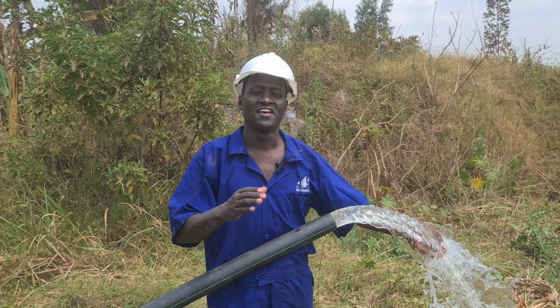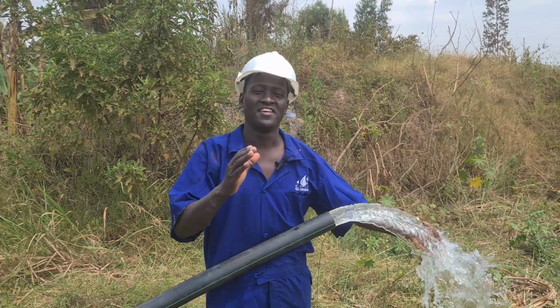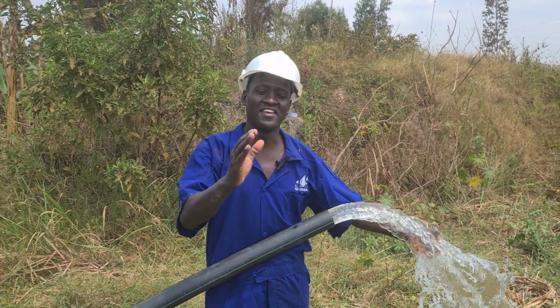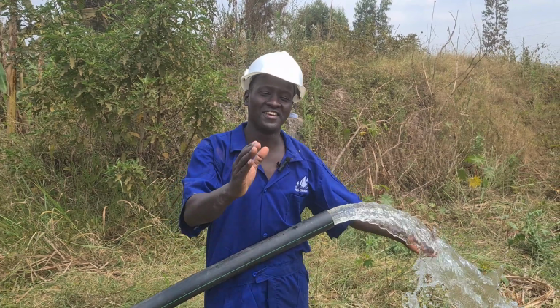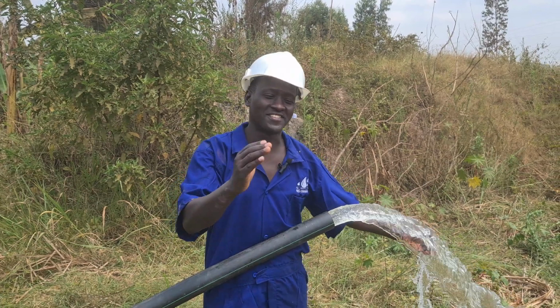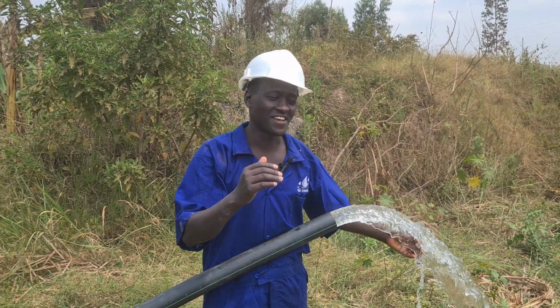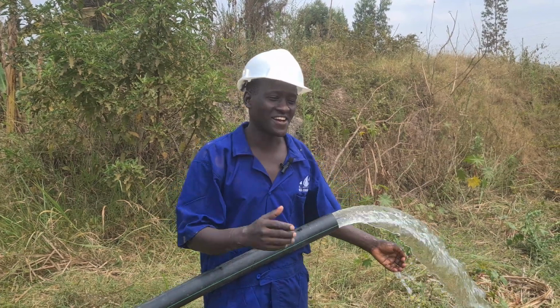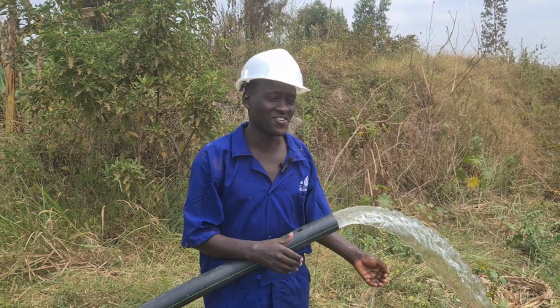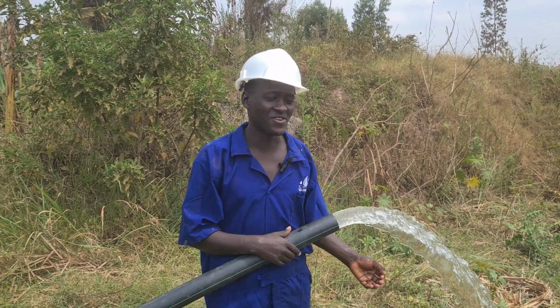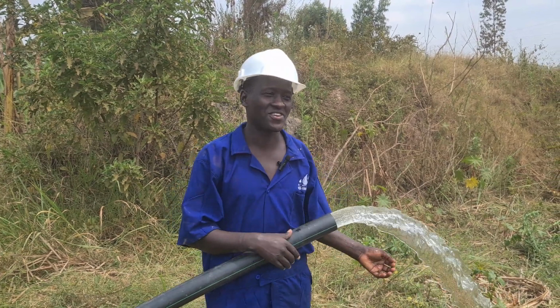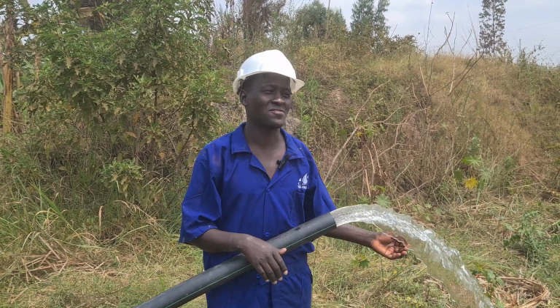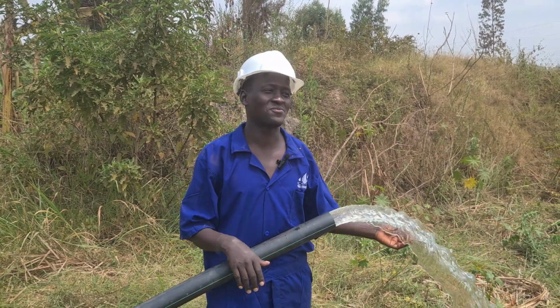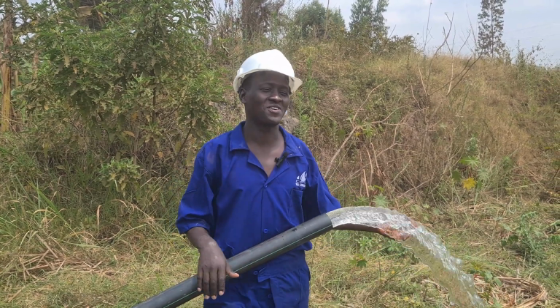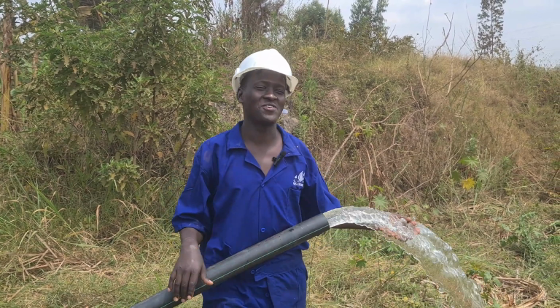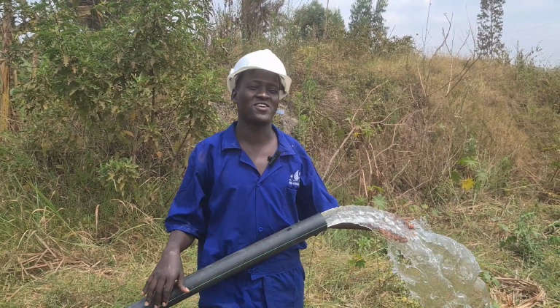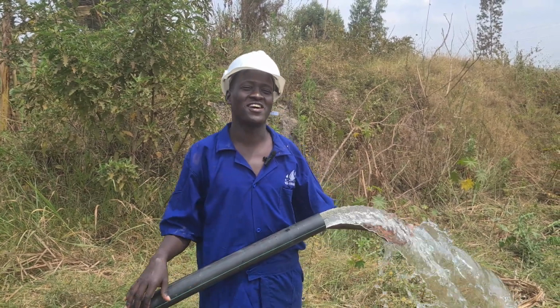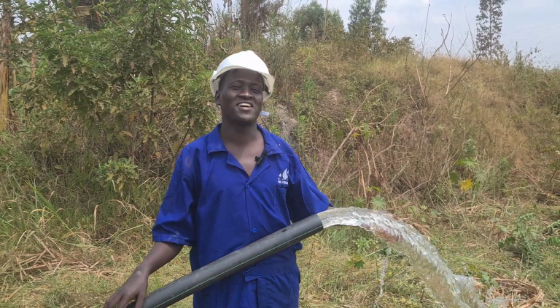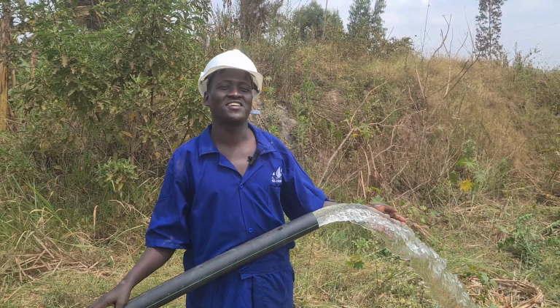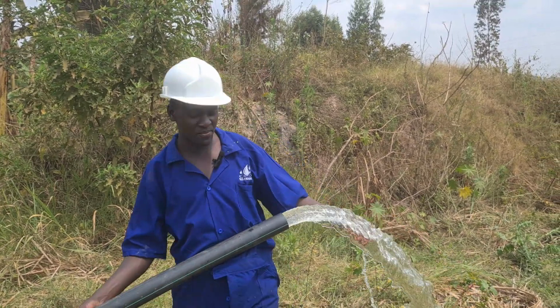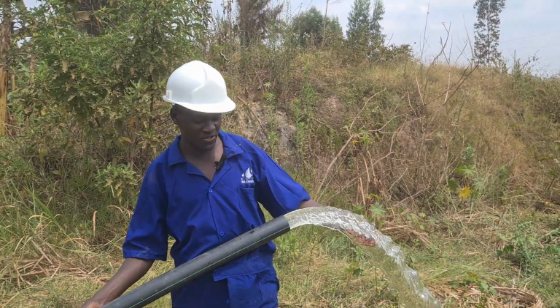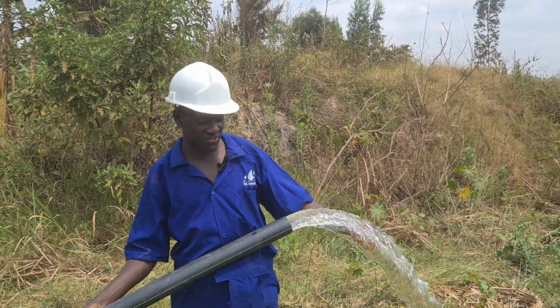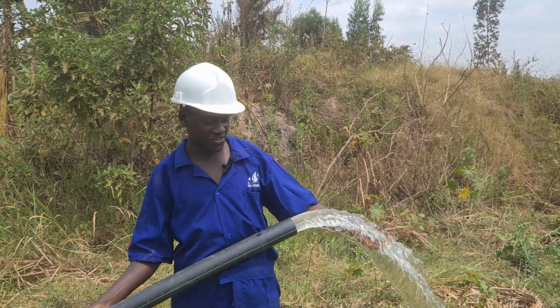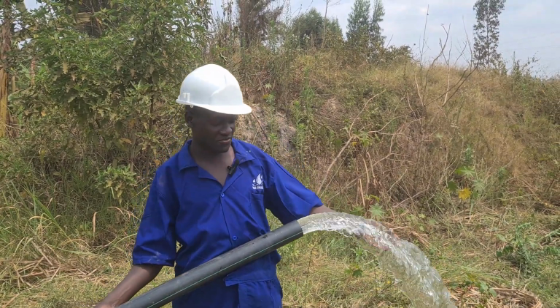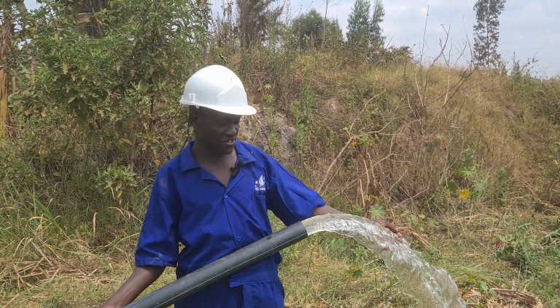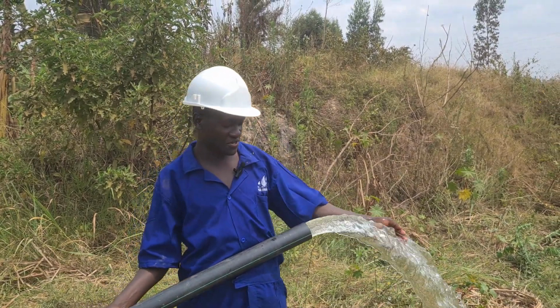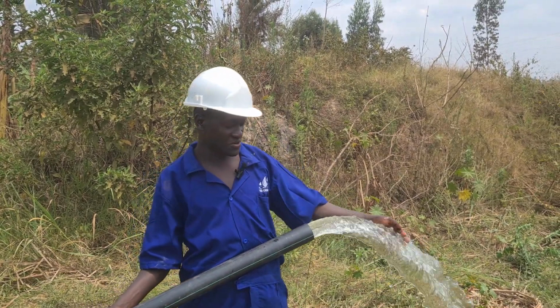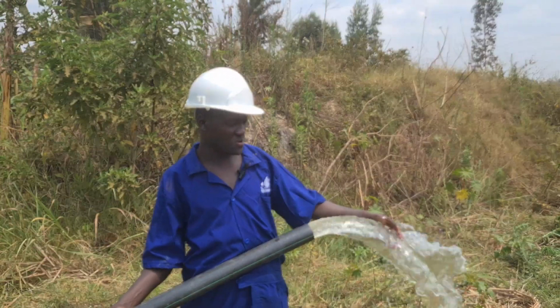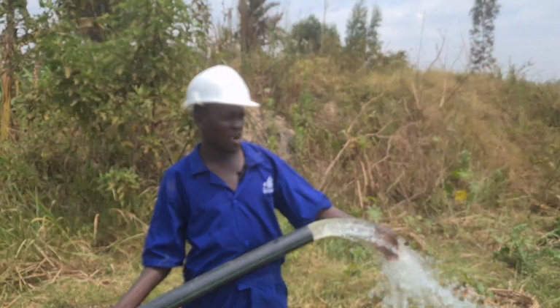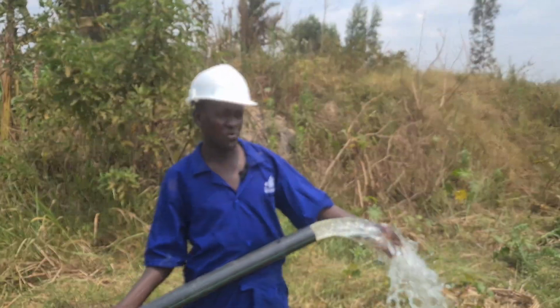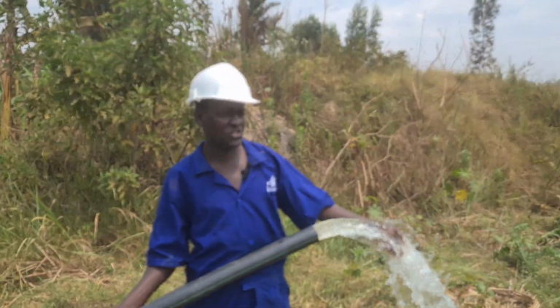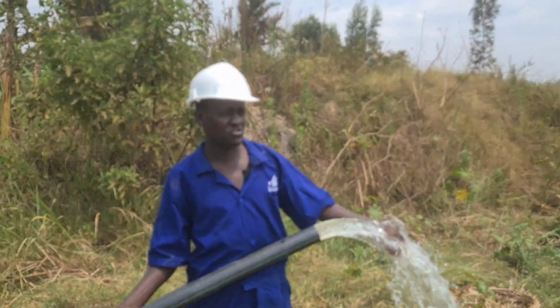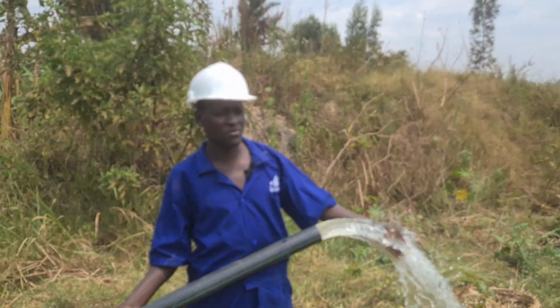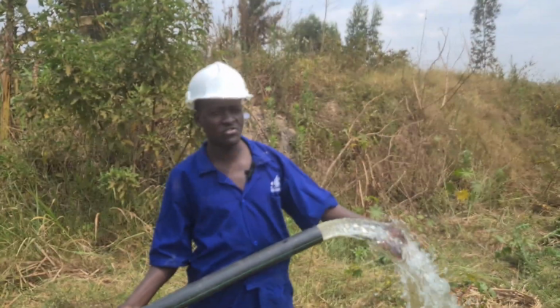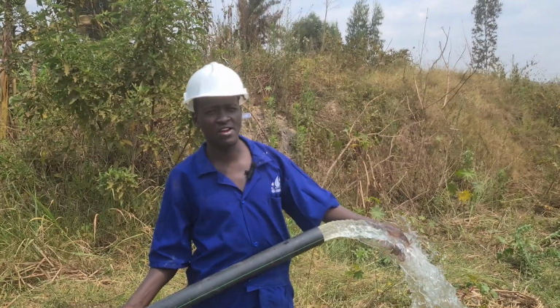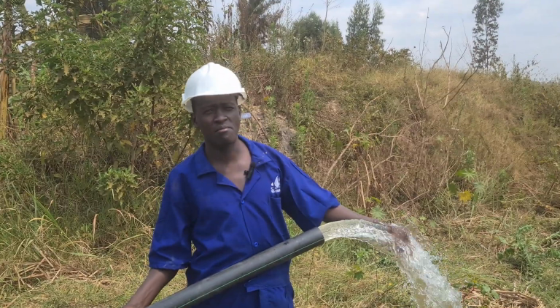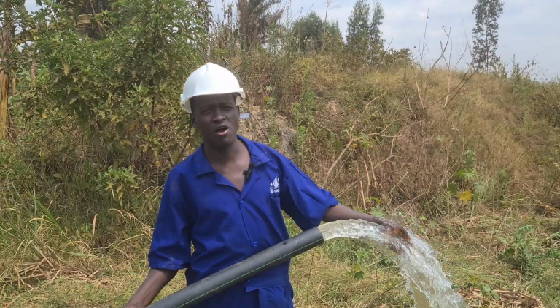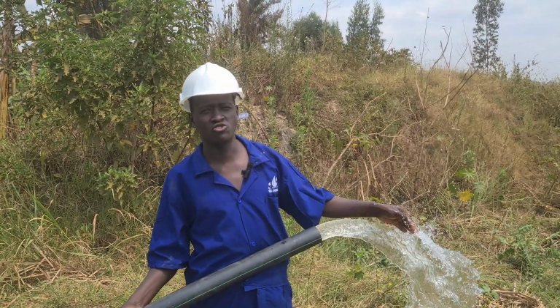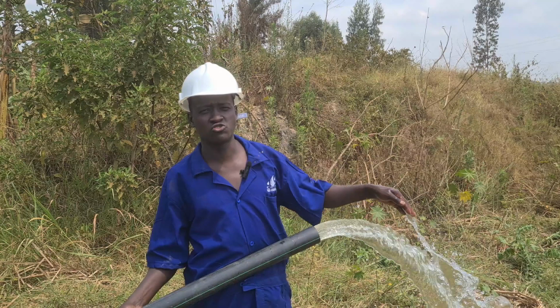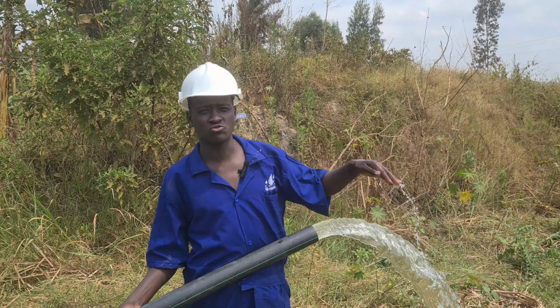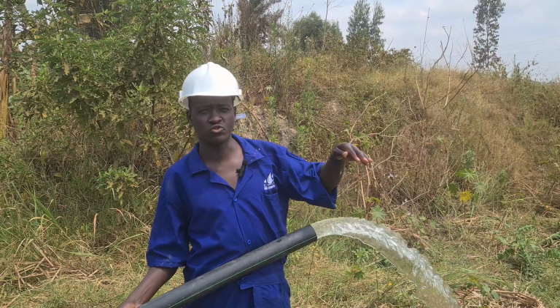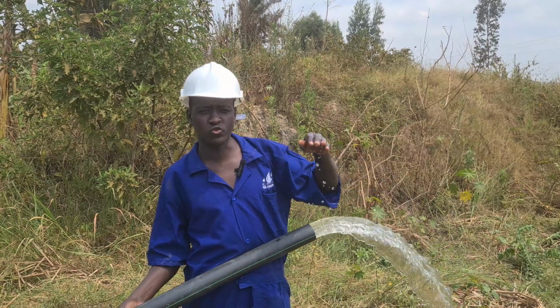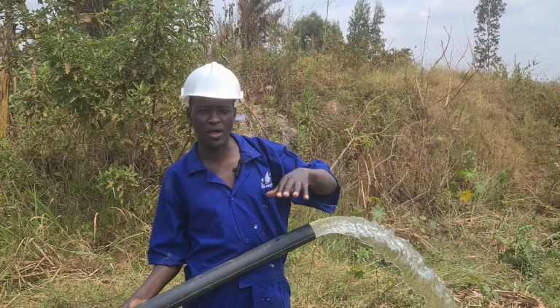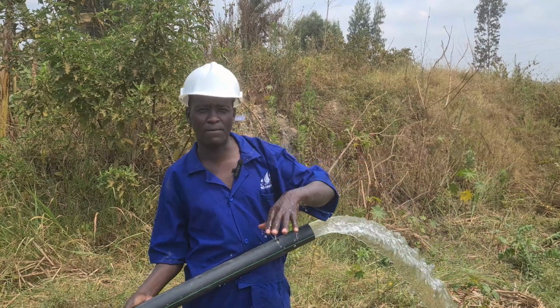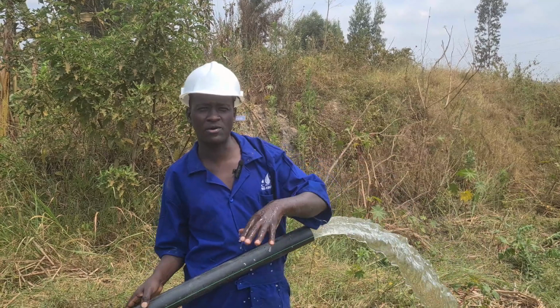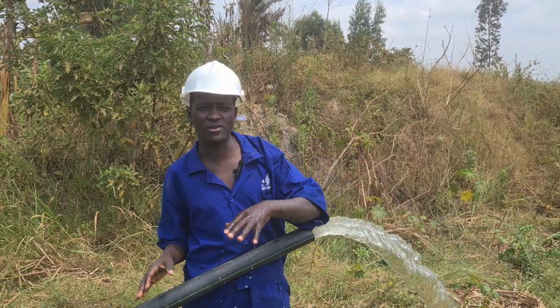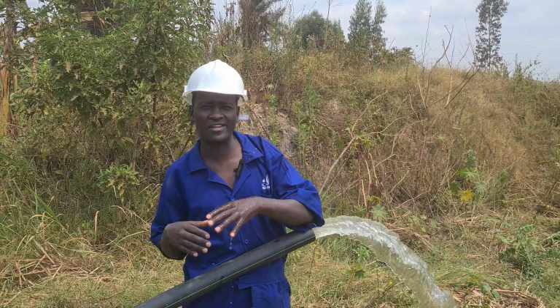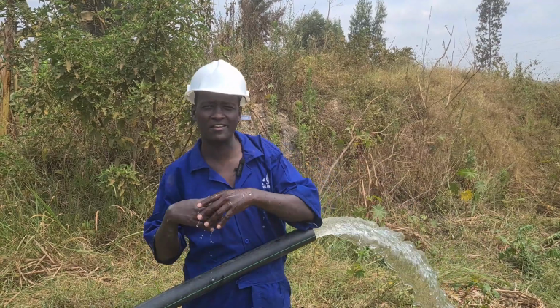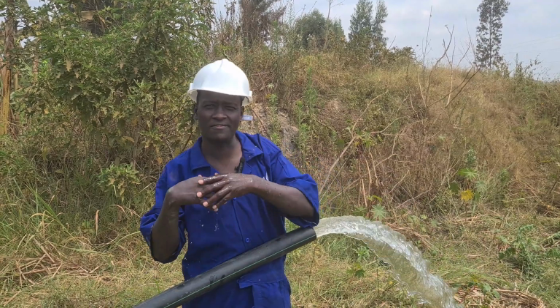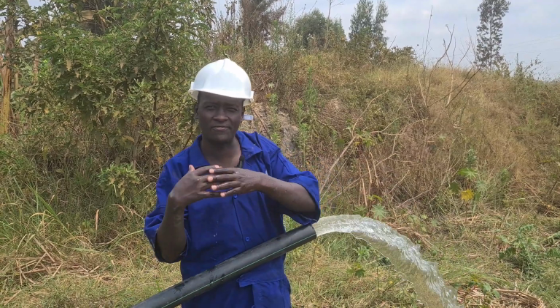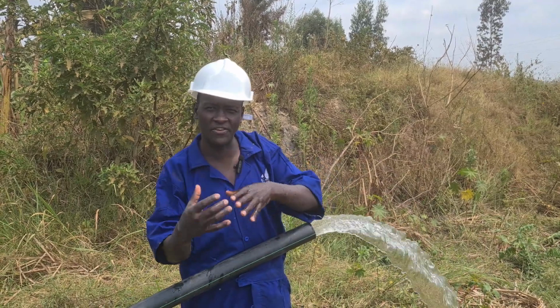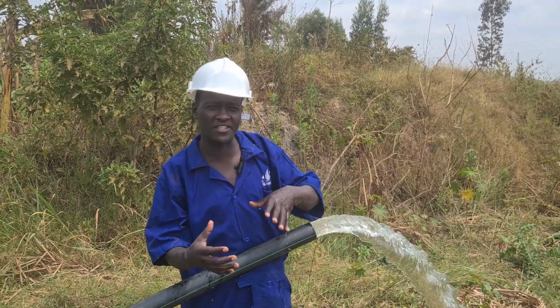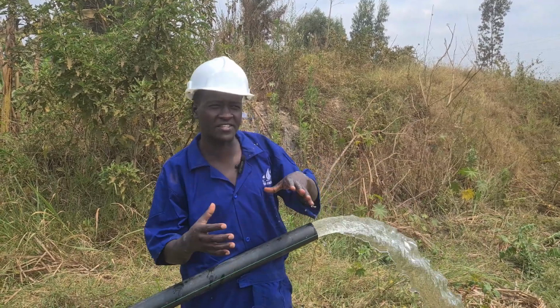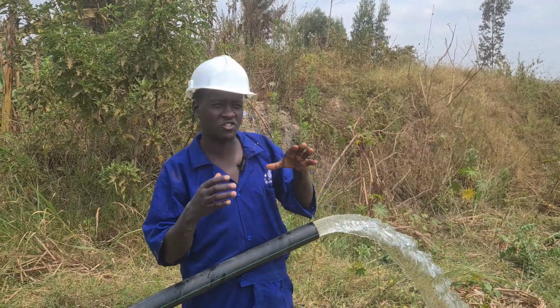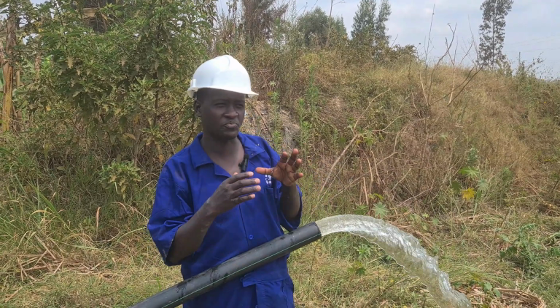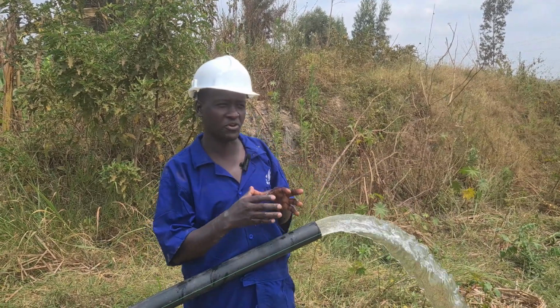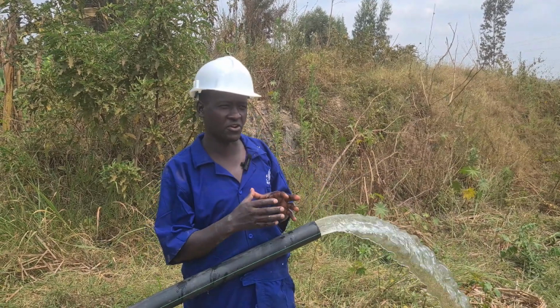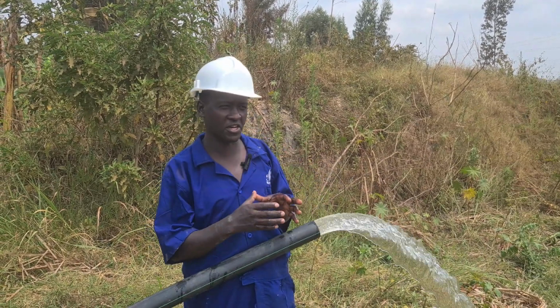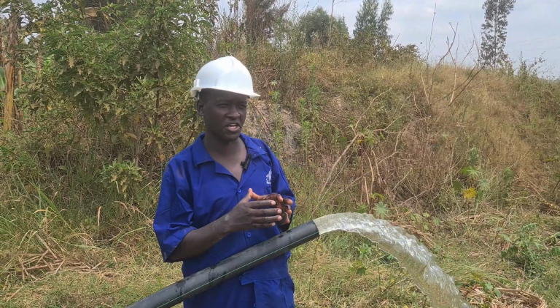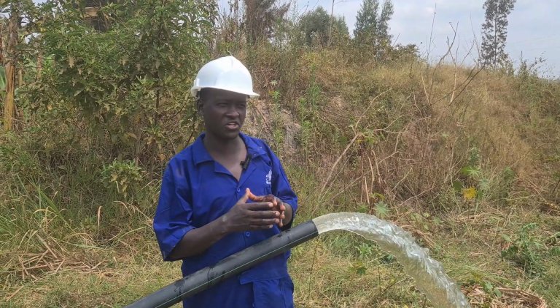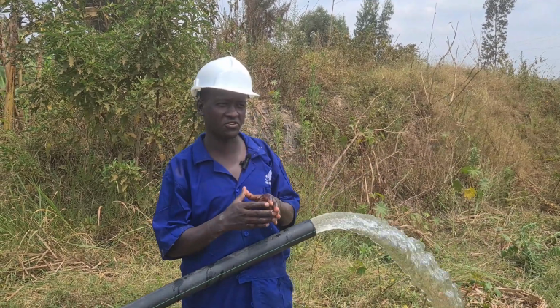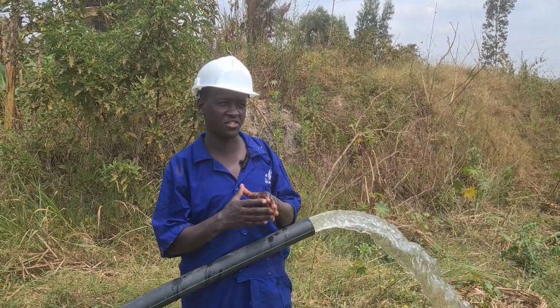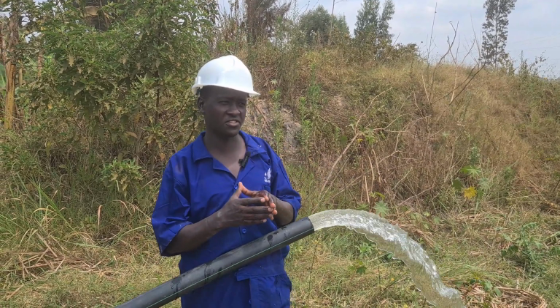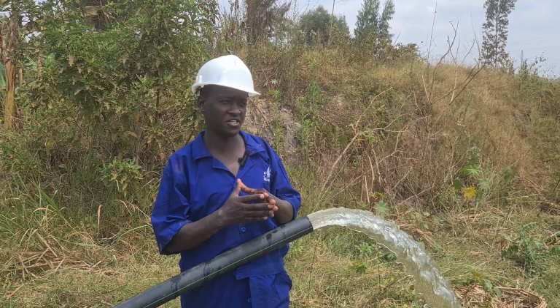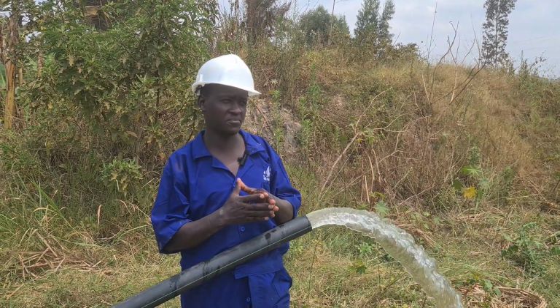Welcome to our demonstration video. We should demonstrate about a solar-powered fixed sprinkler irrigation system.